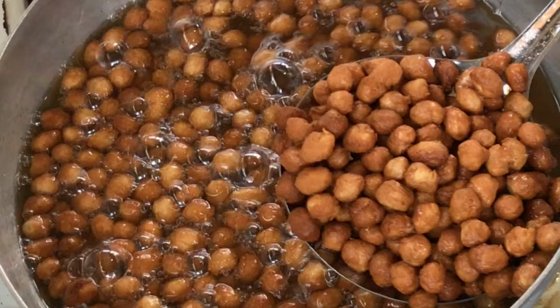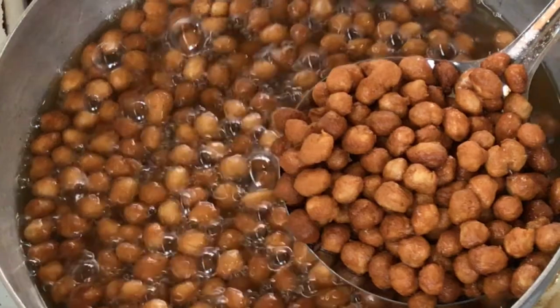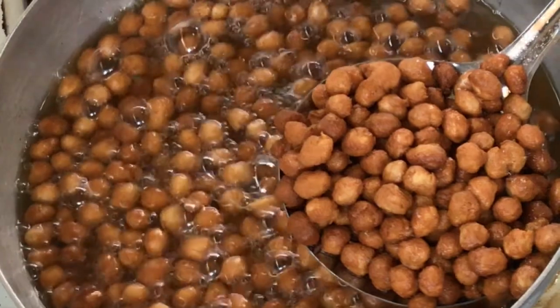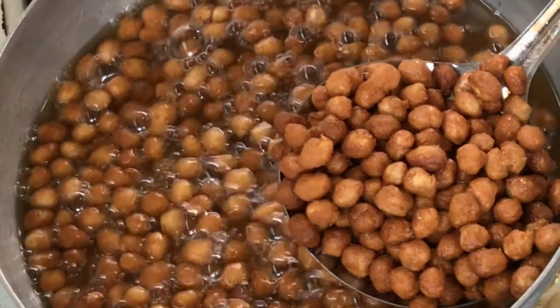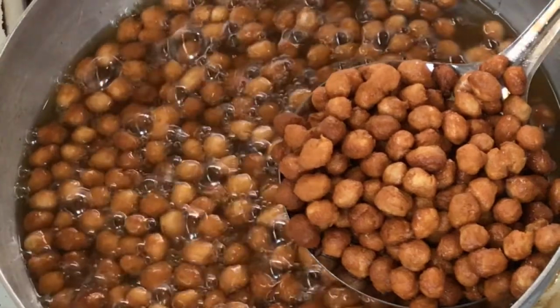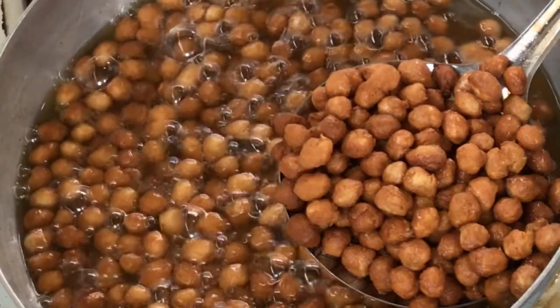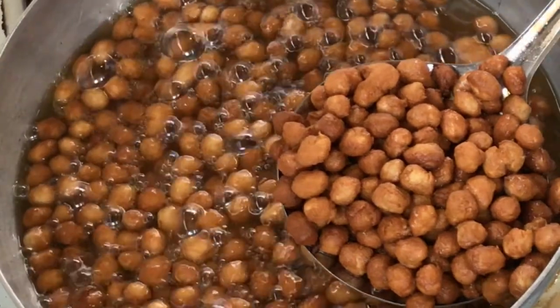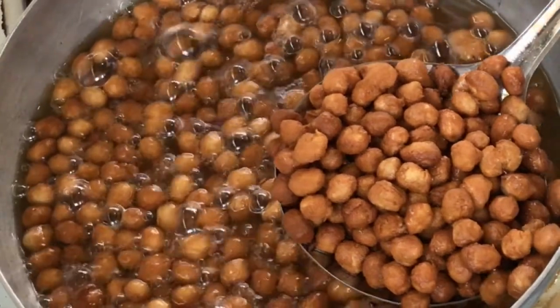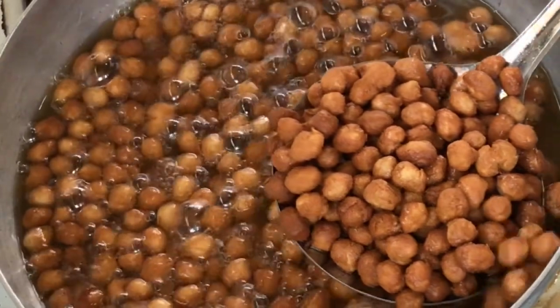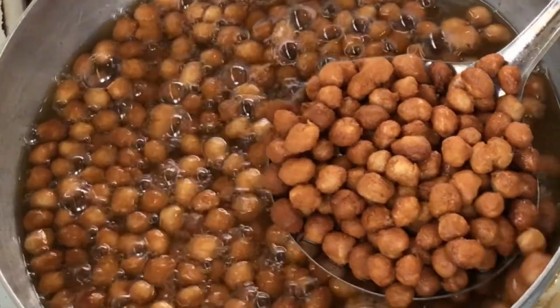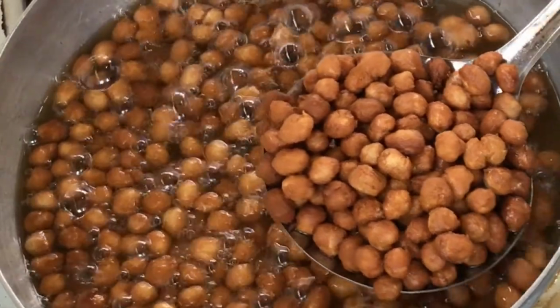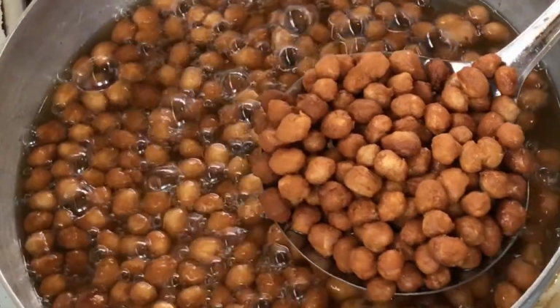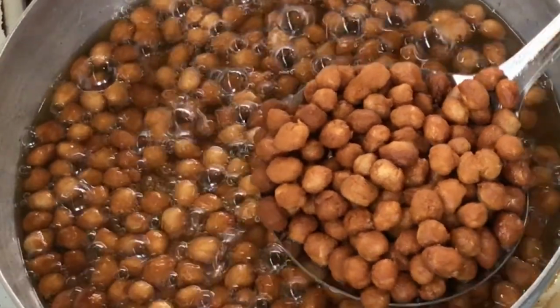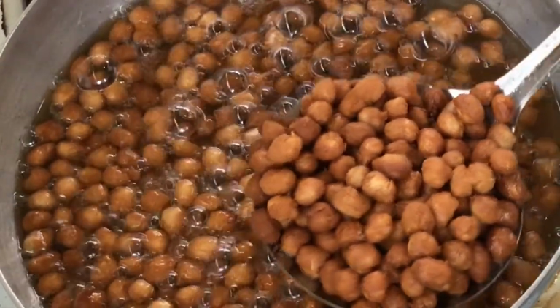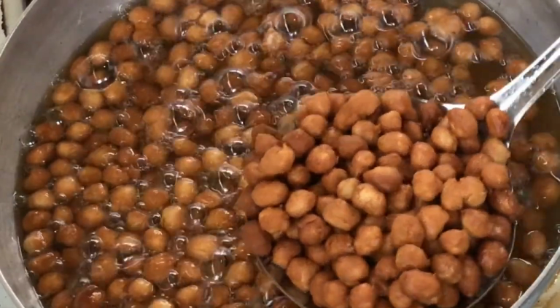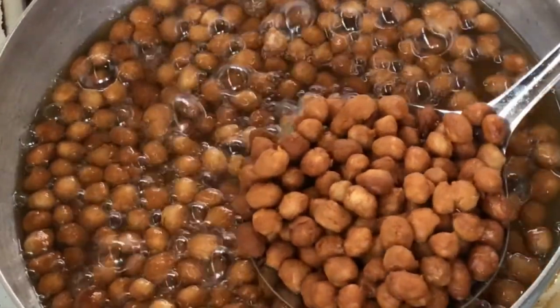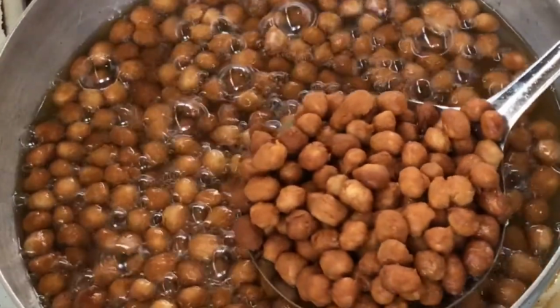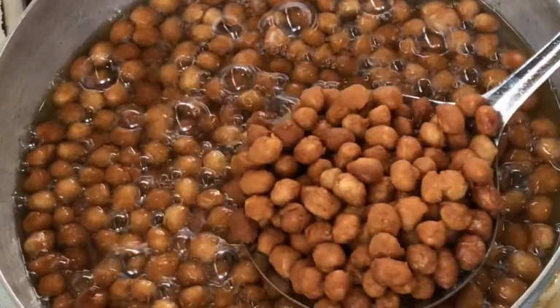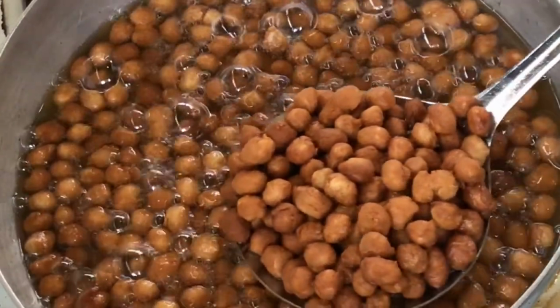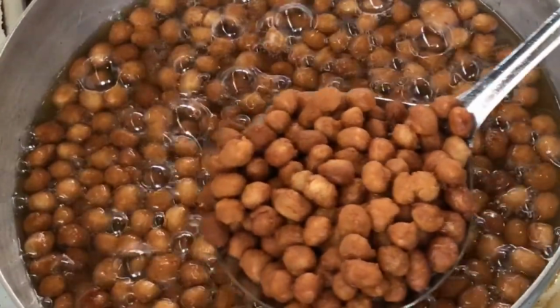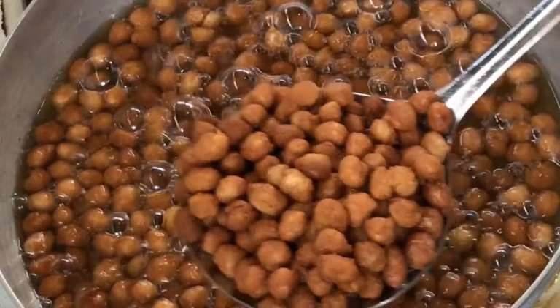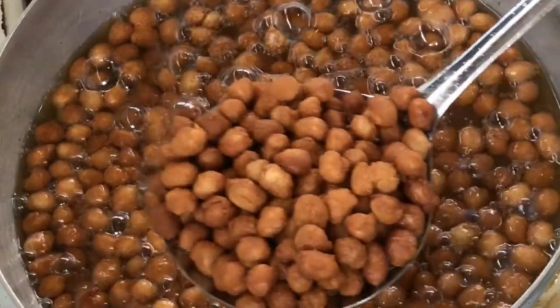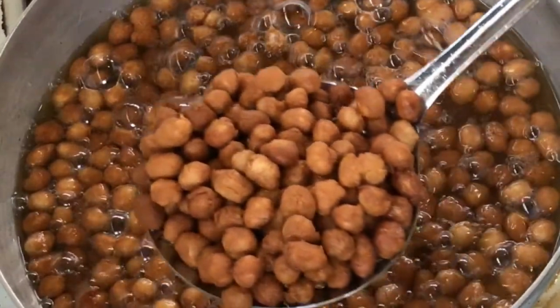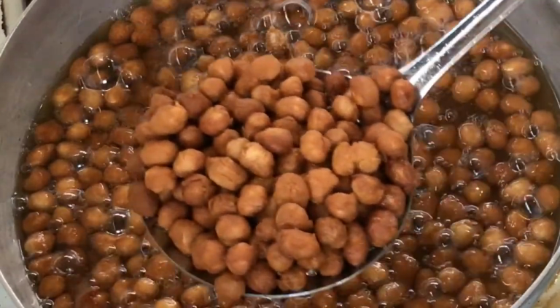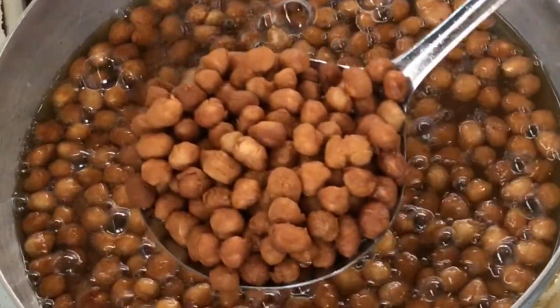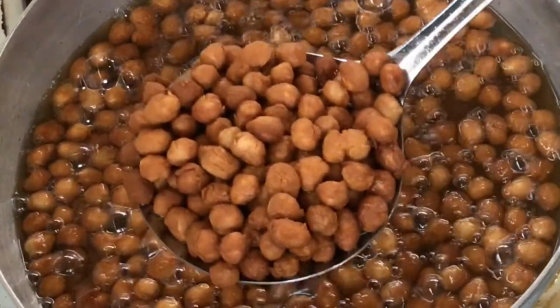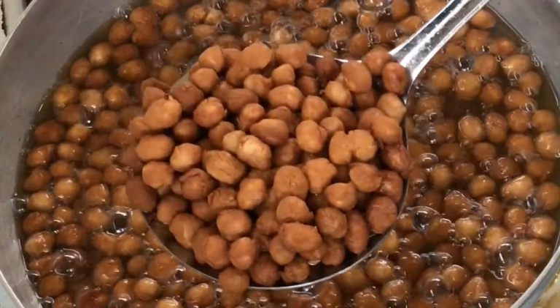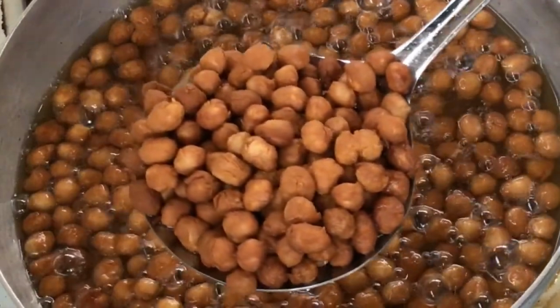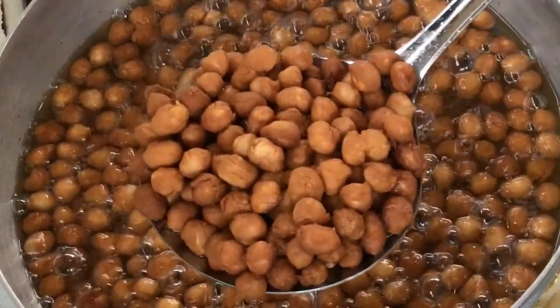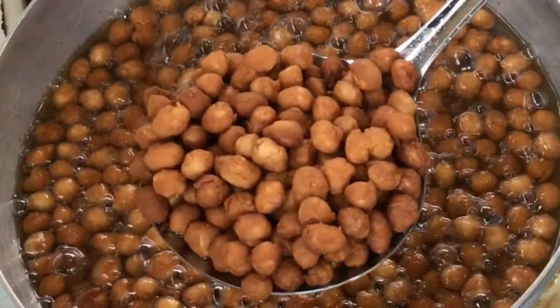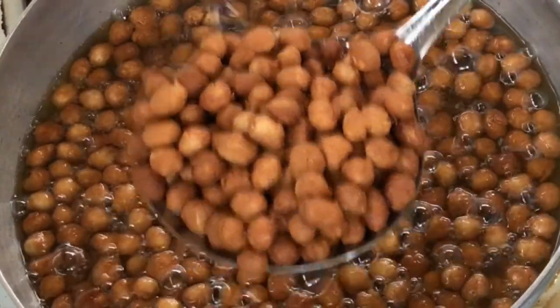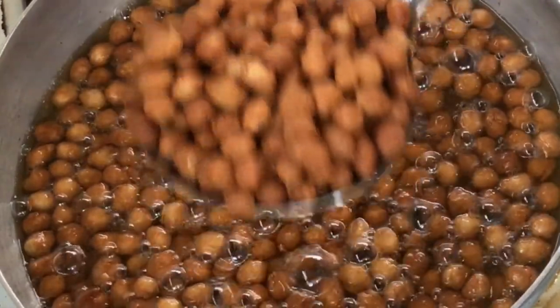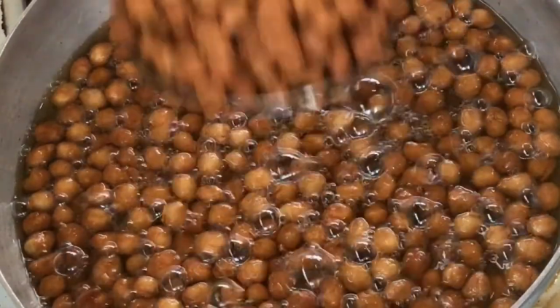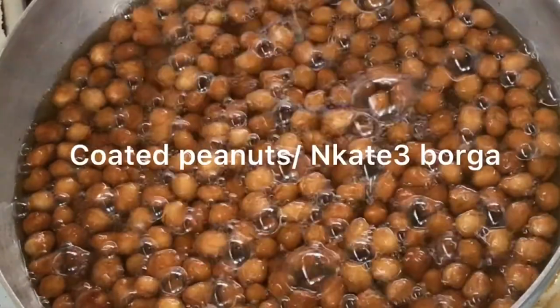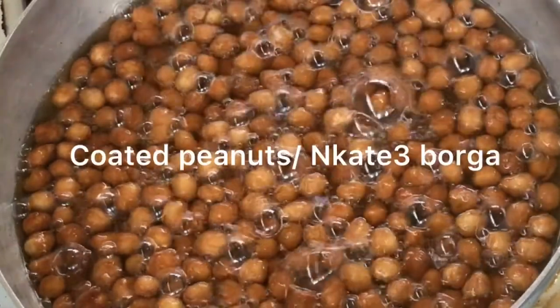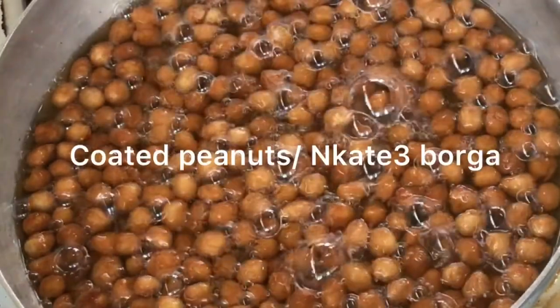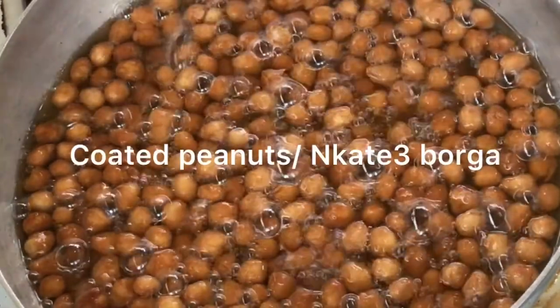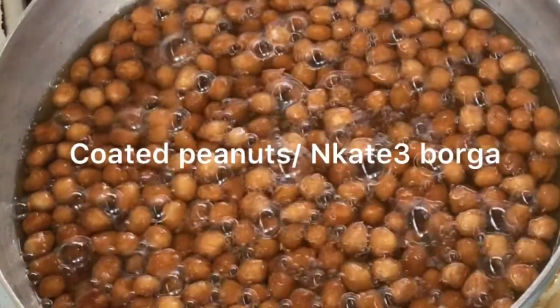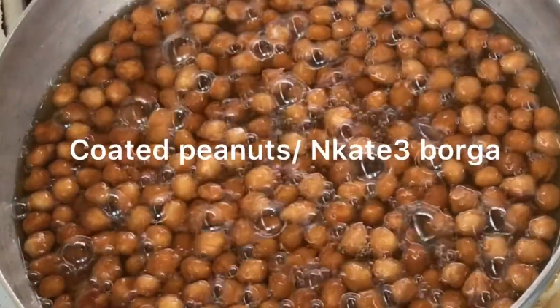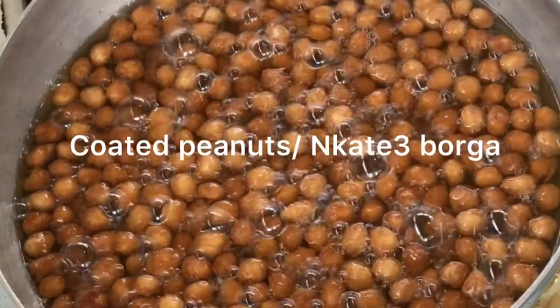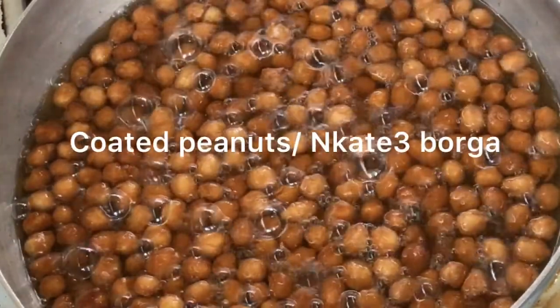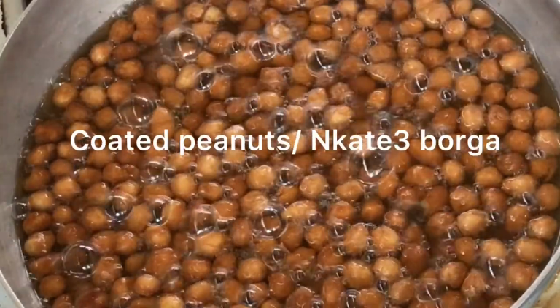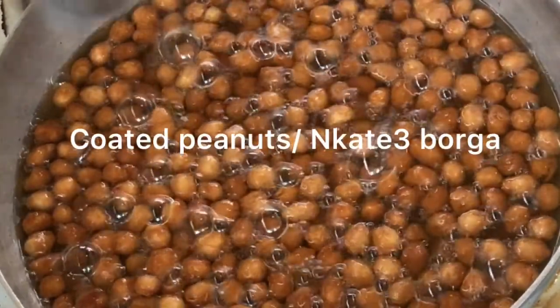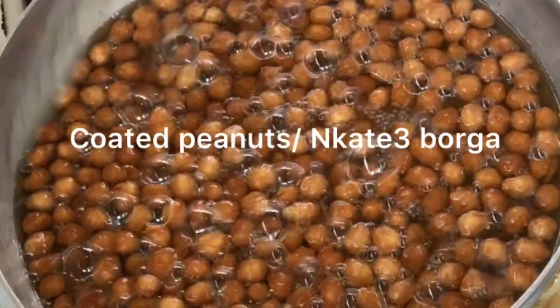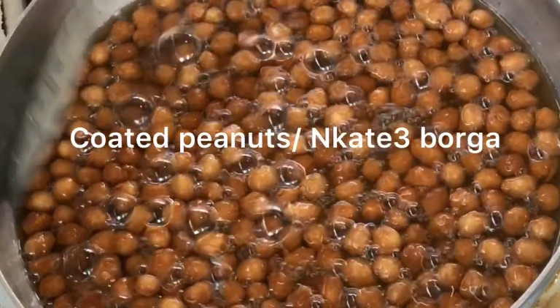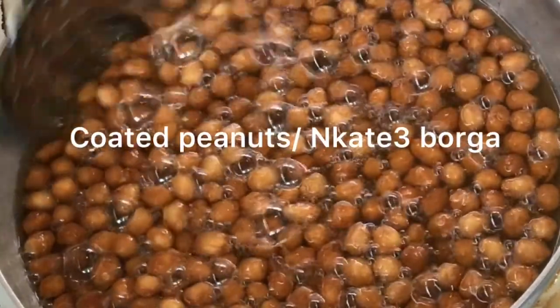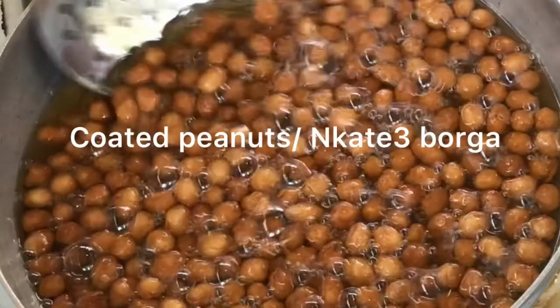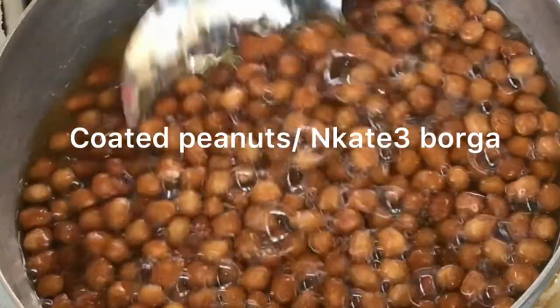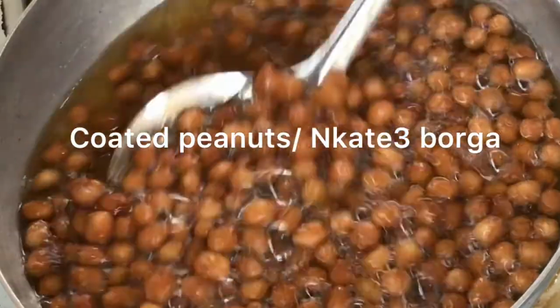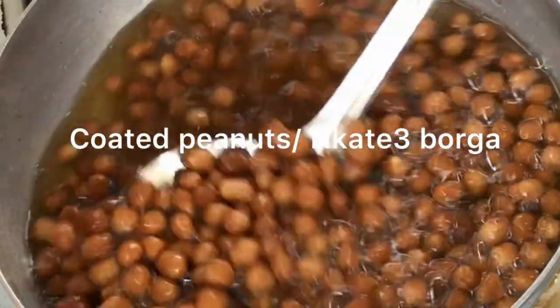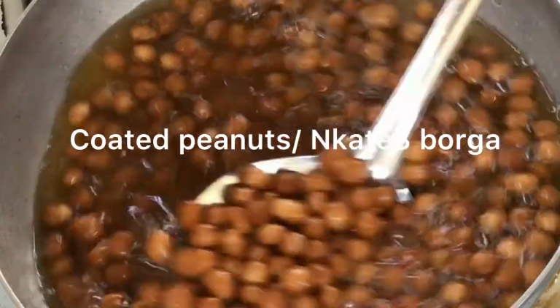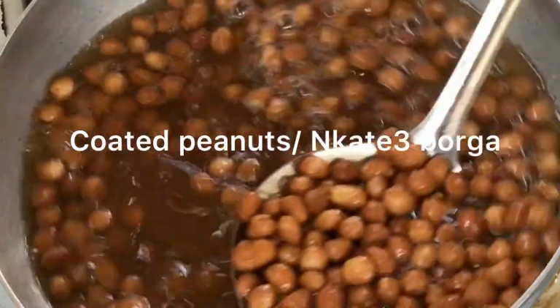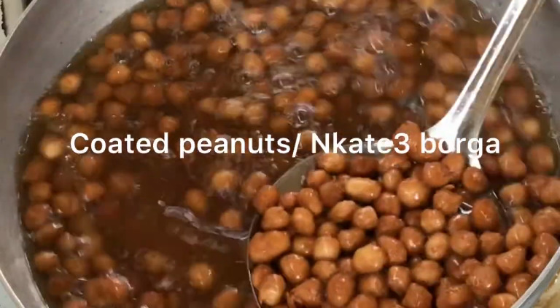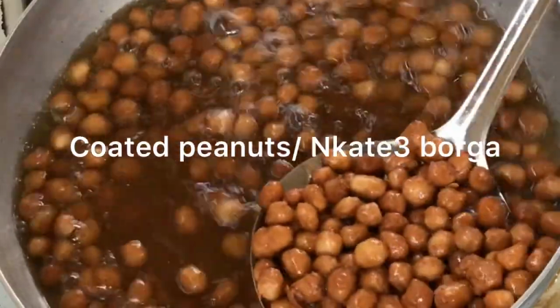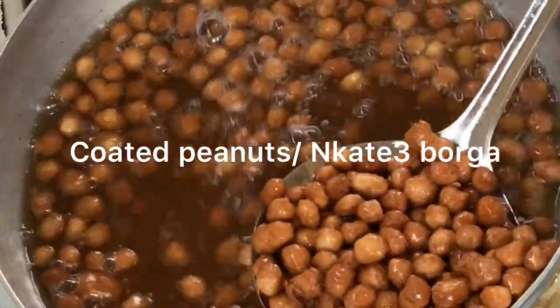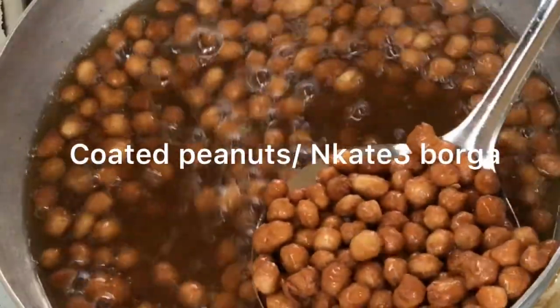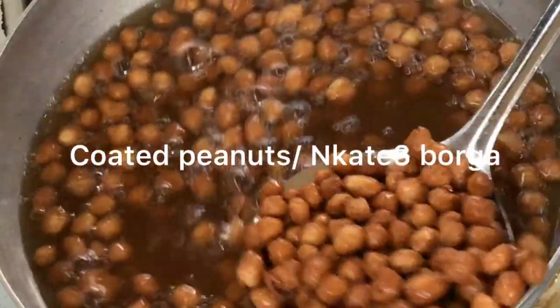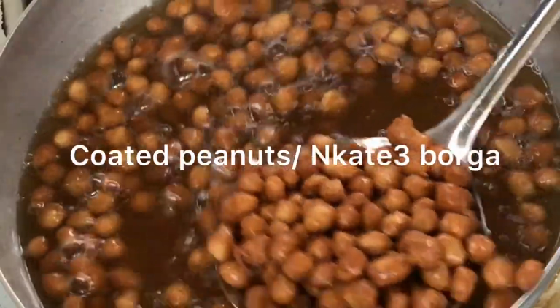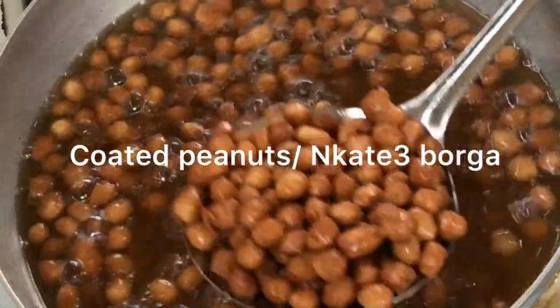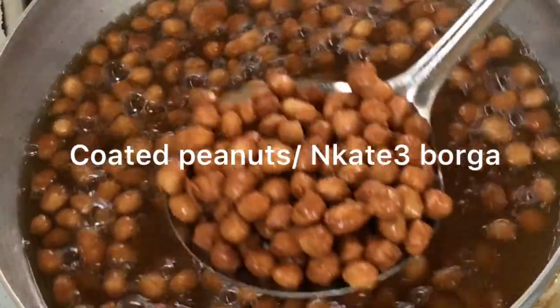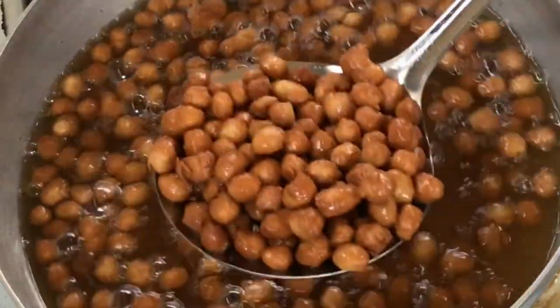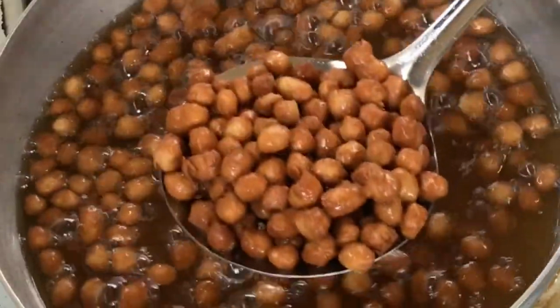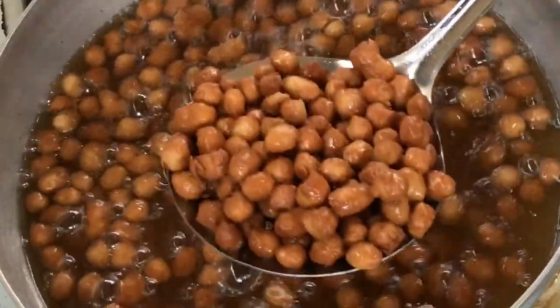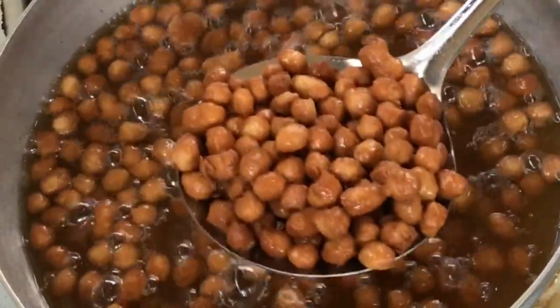Happy New Year guys! This is our first video — coated peanuts for the year 2022.